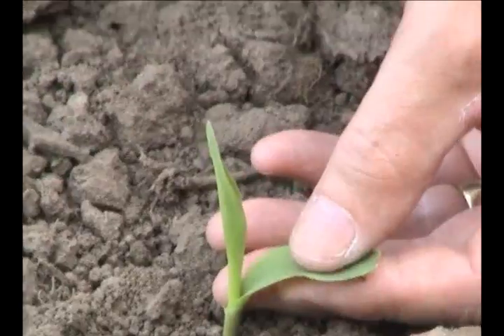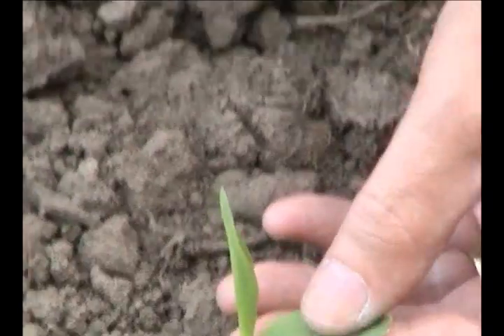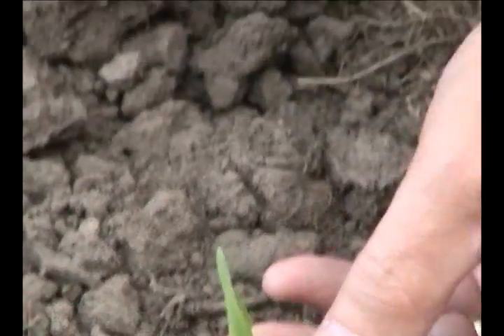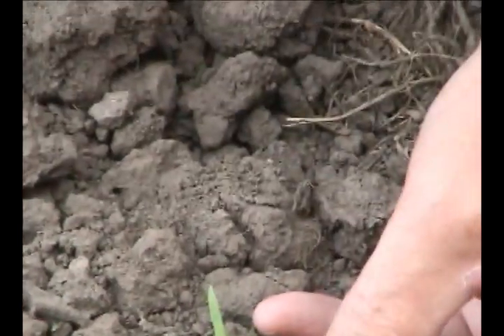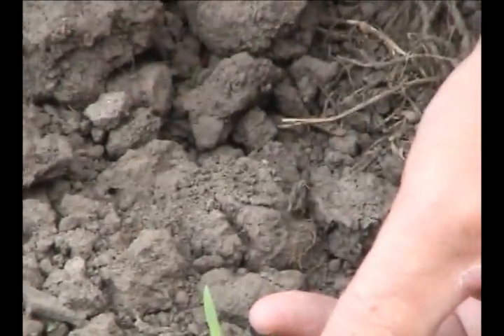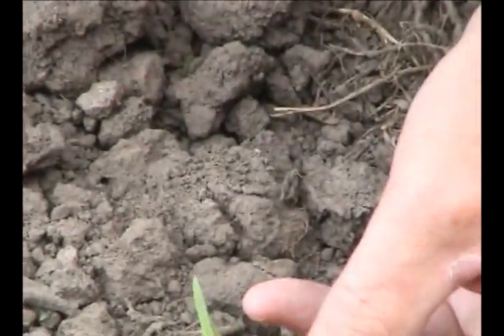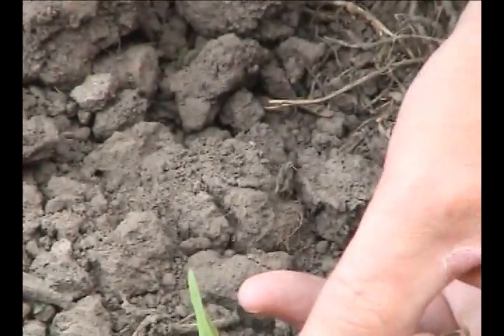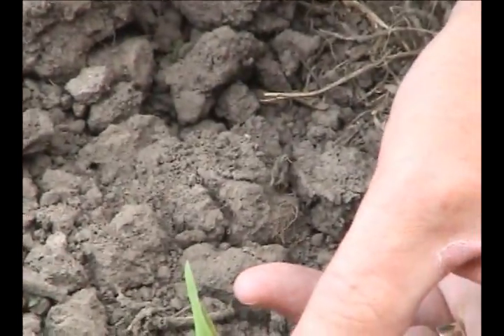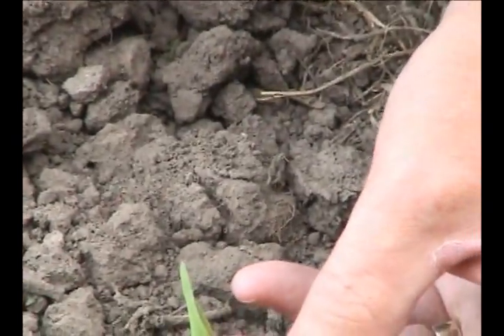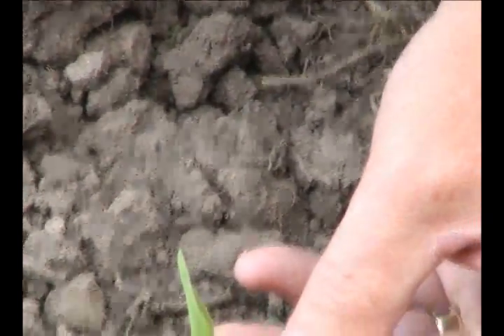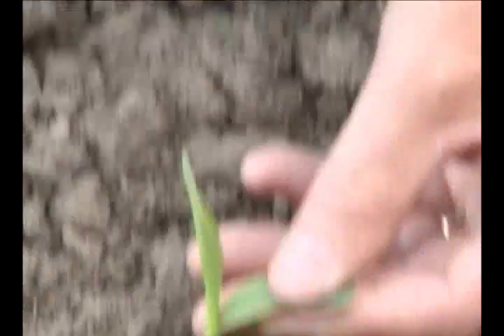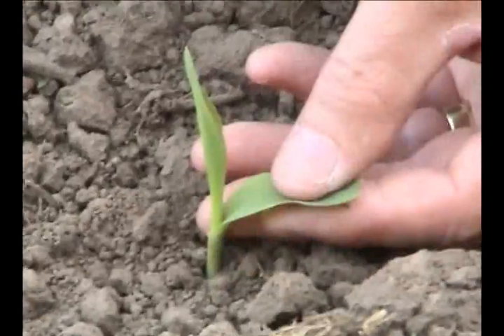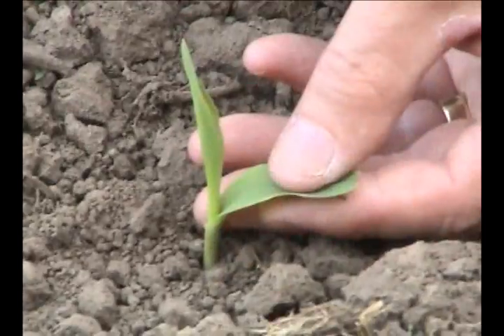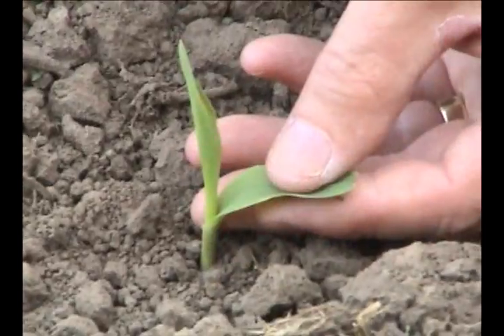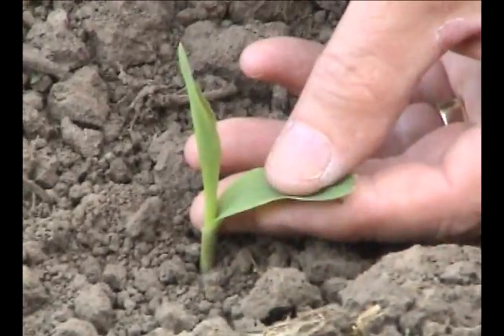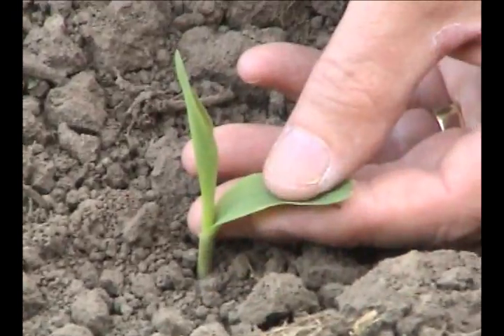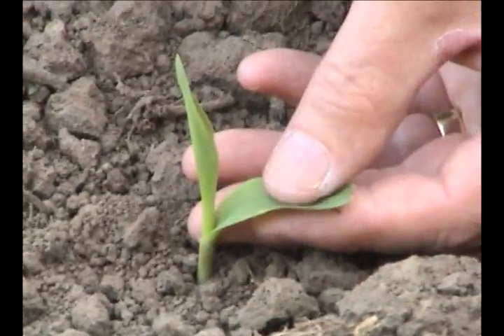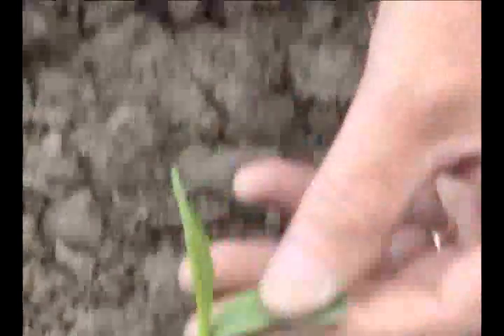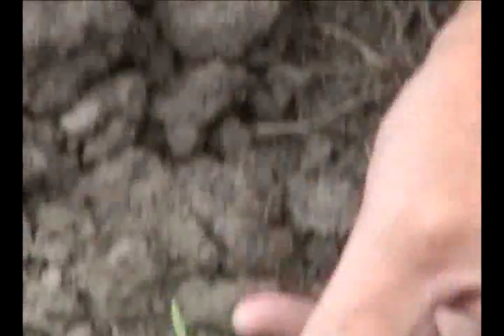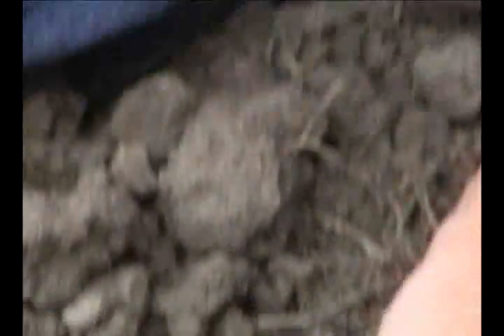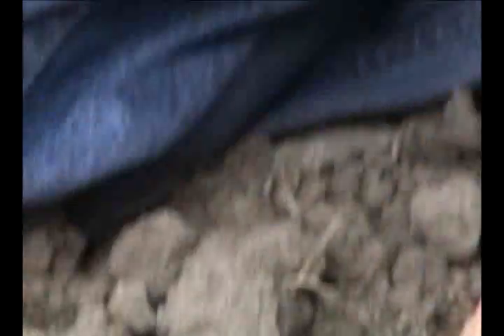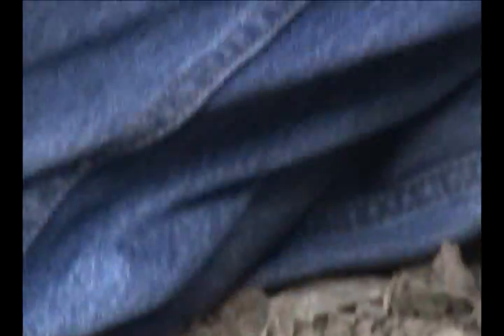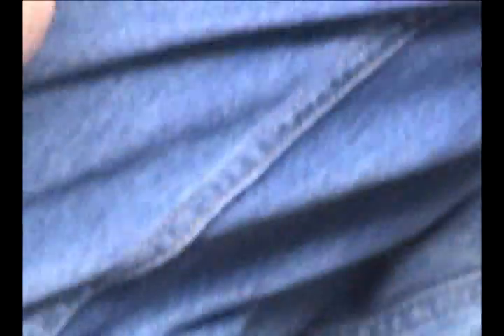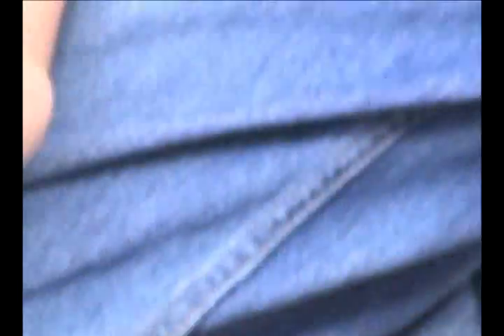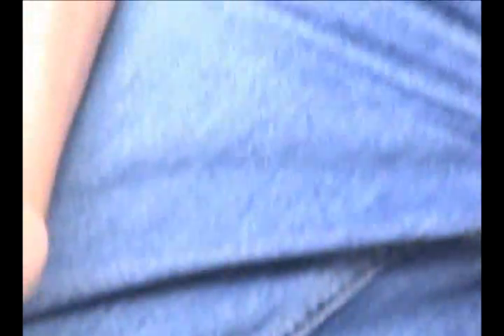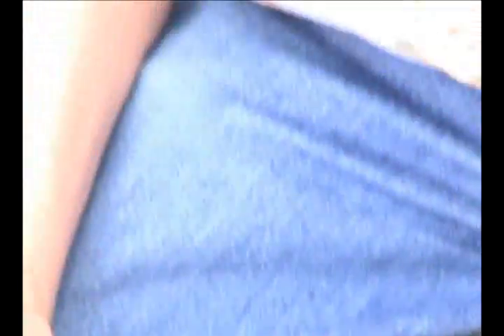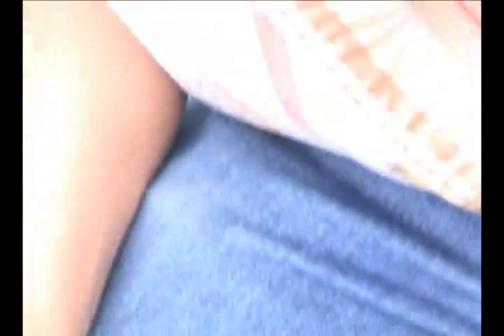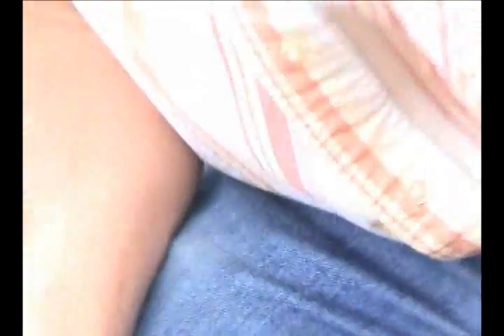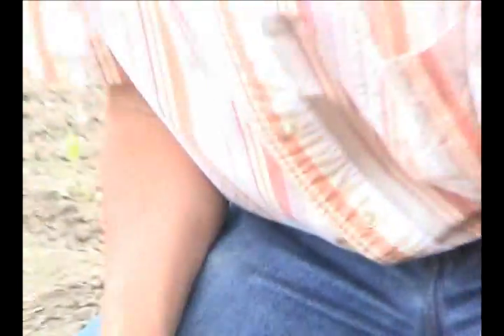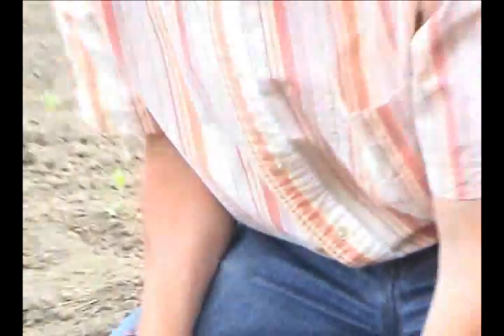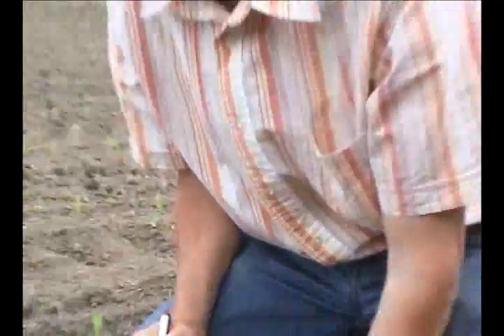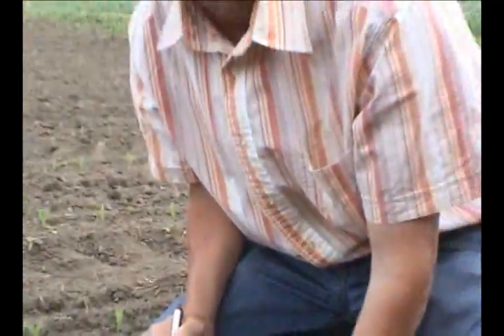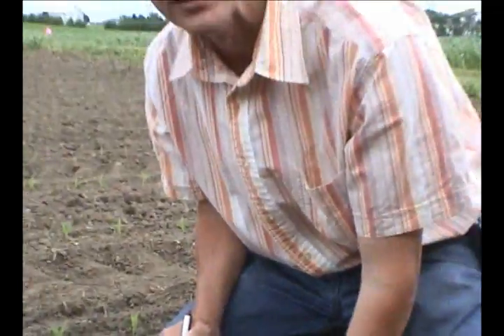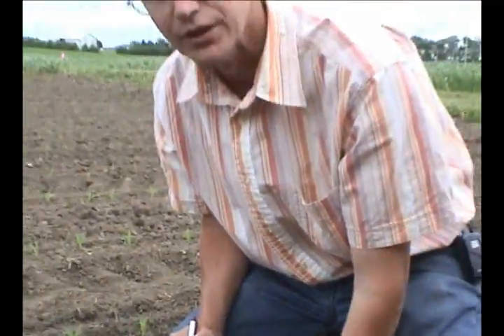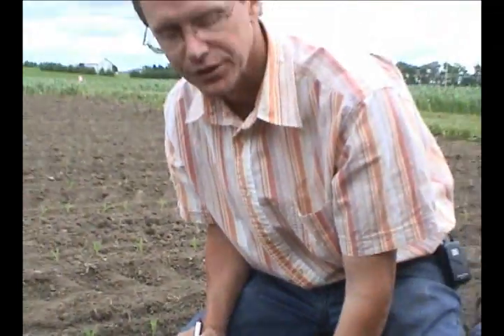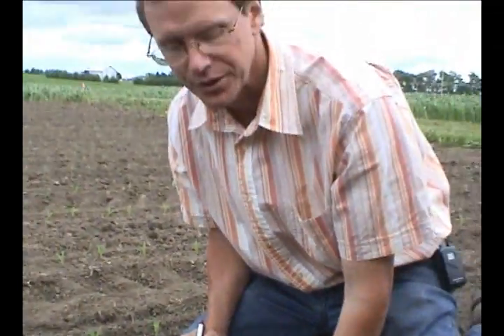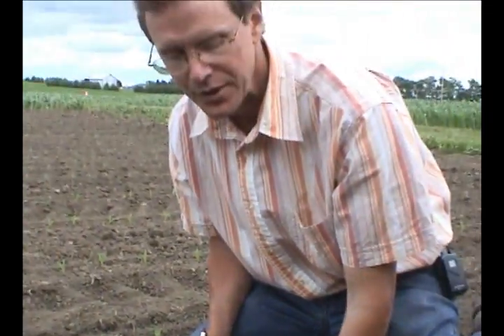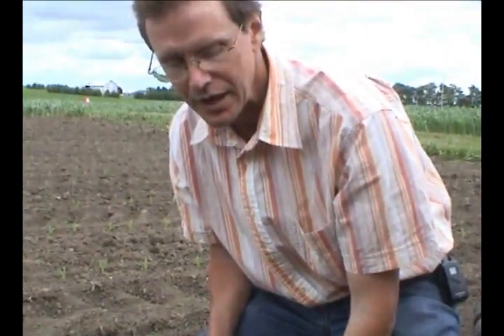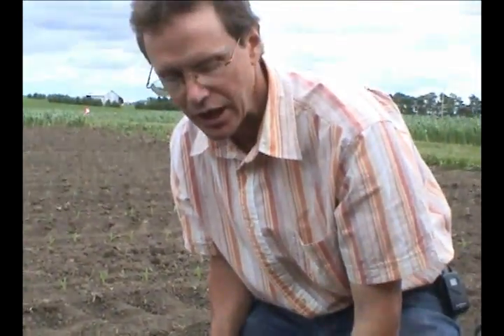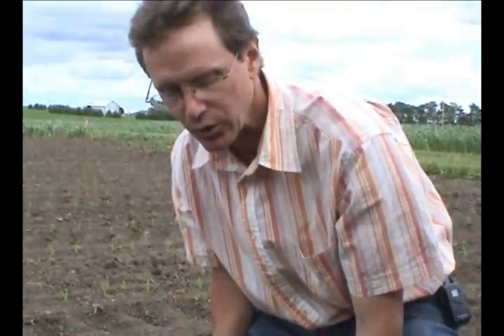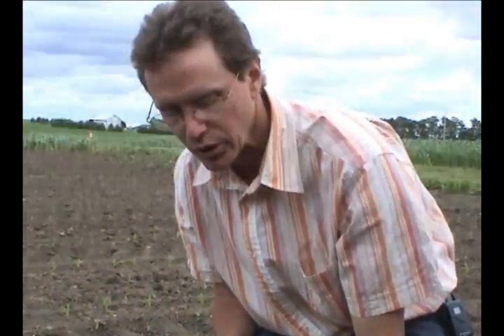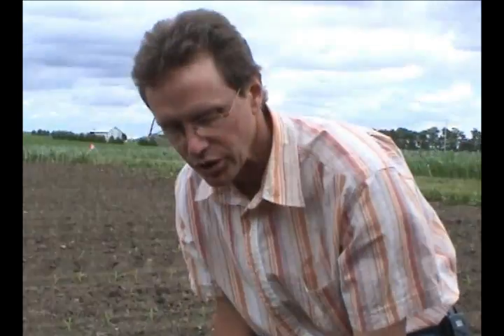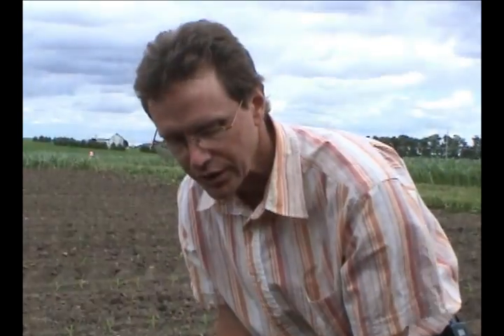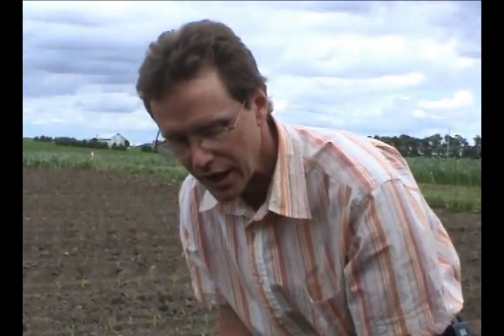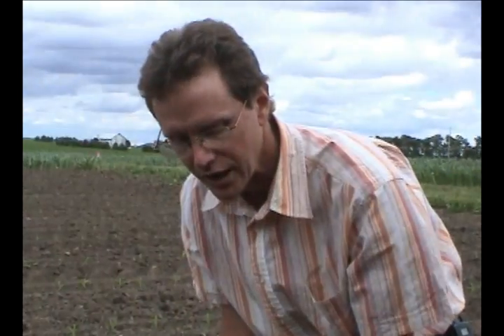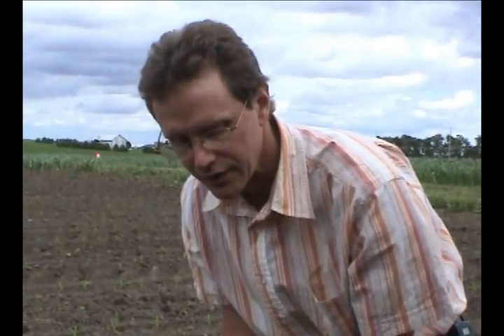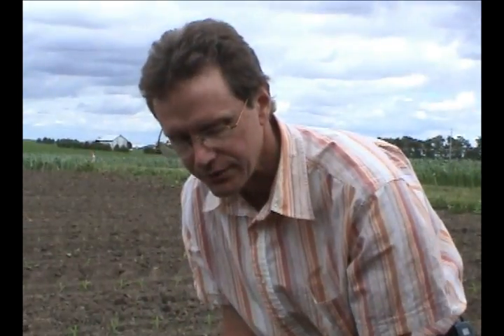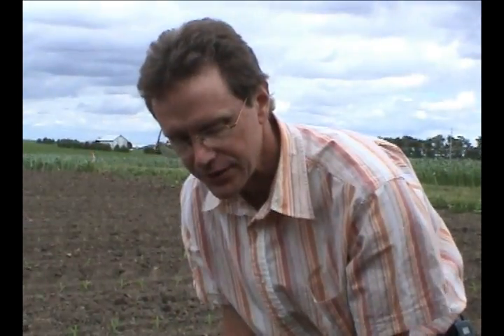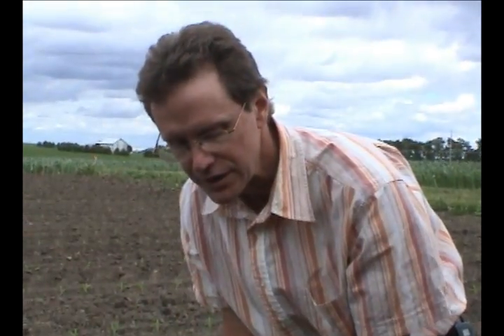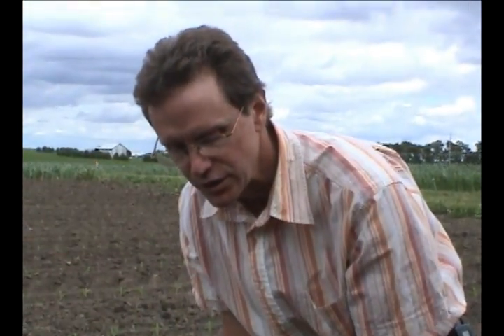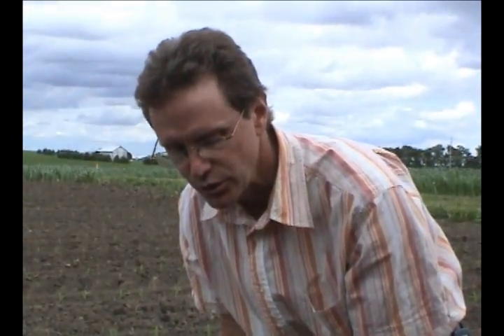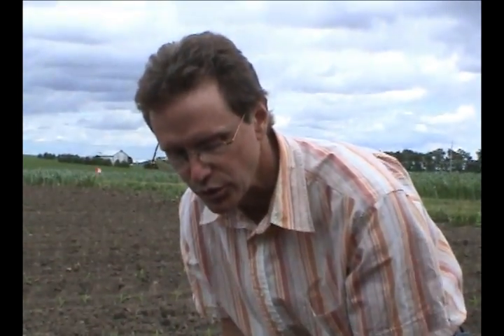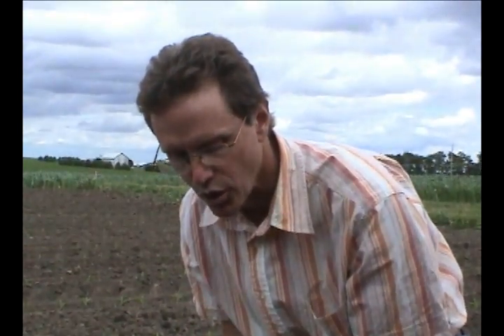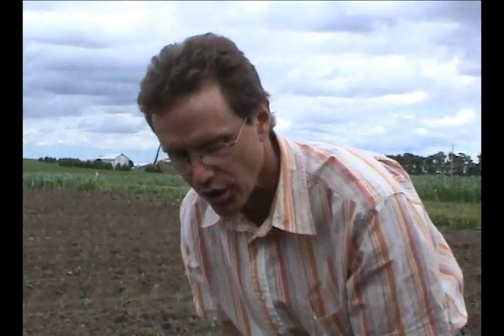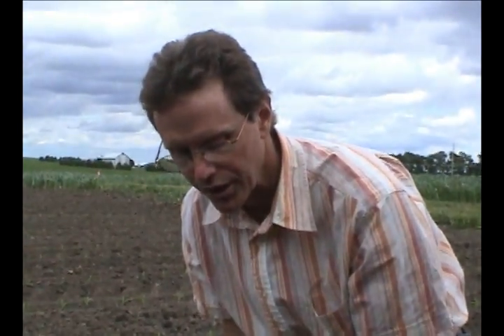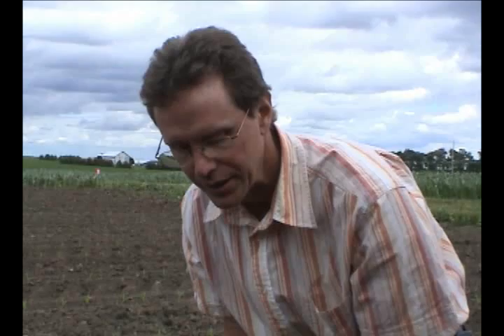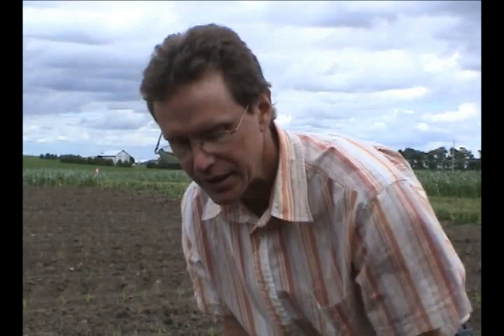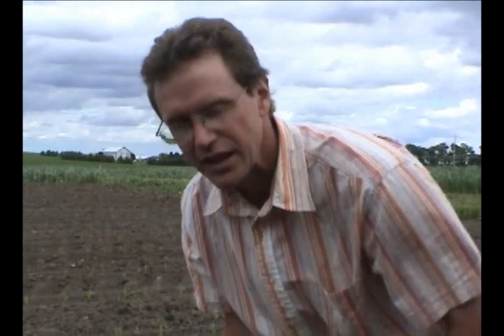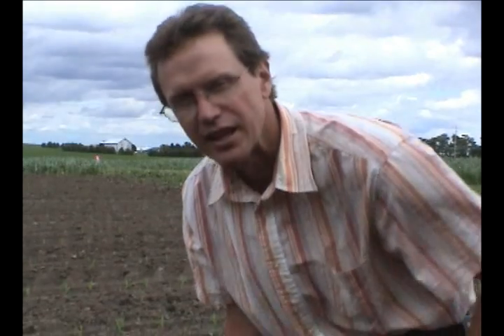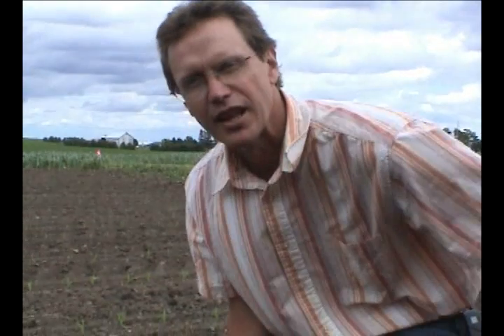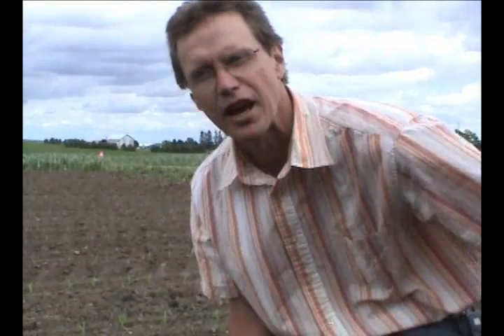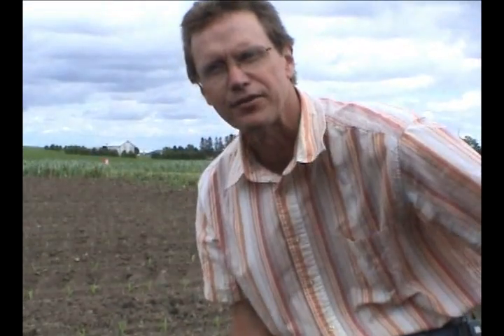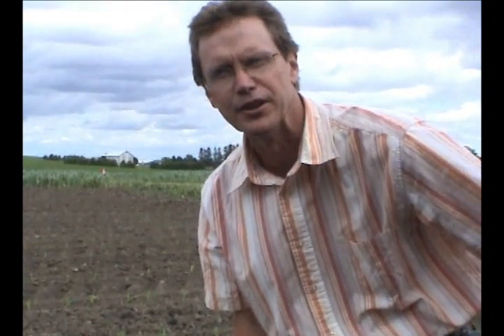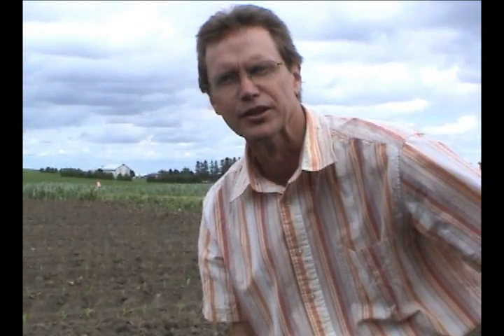Next we'll go to a slightly larger corn field and look at V2 corn in that field.